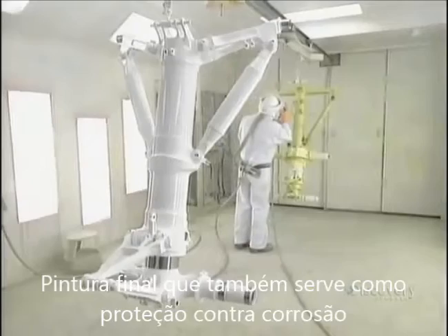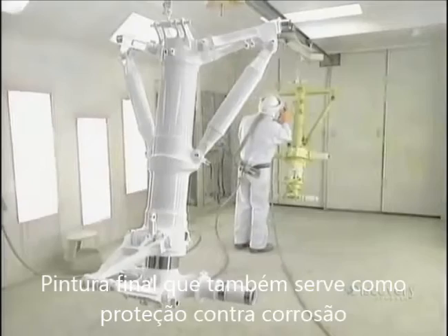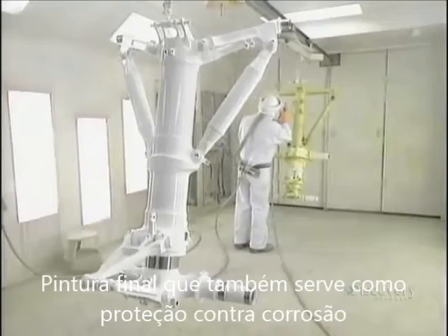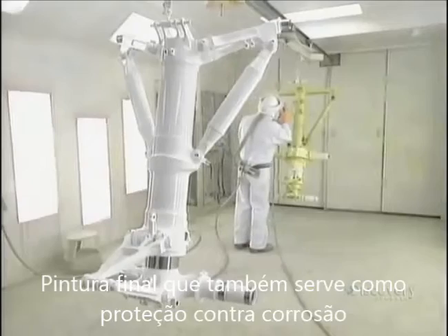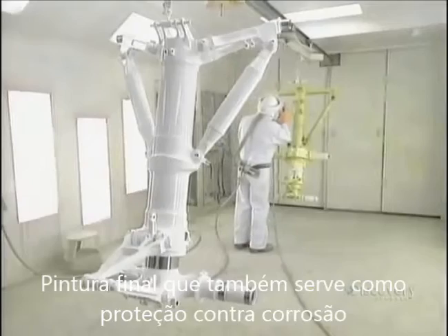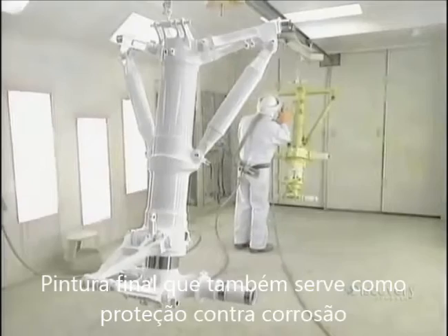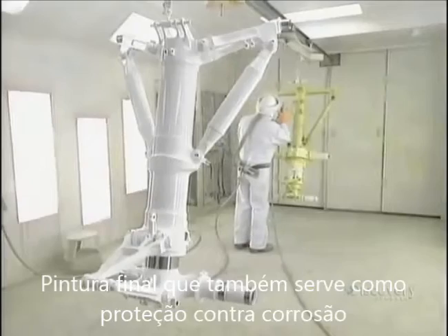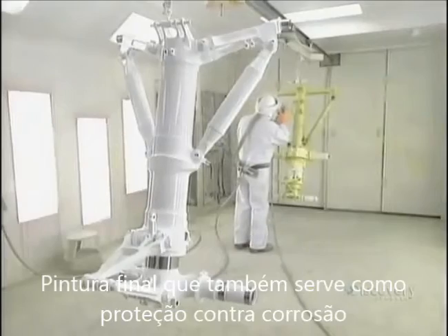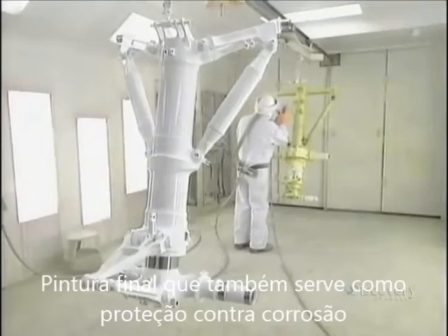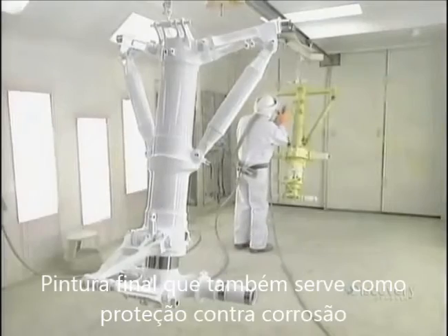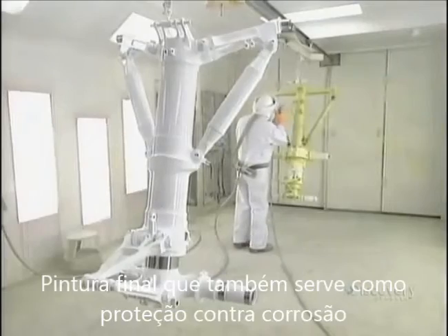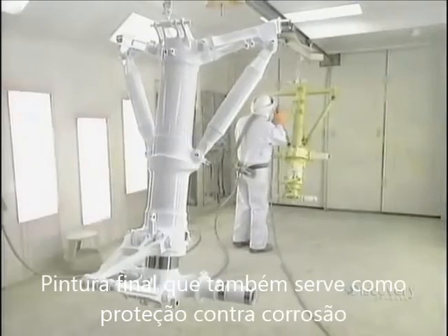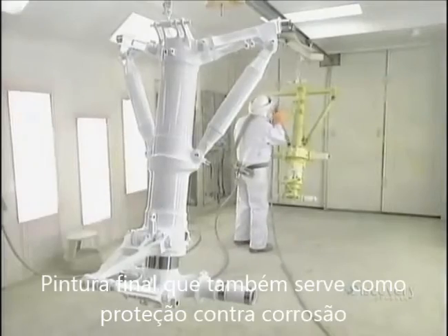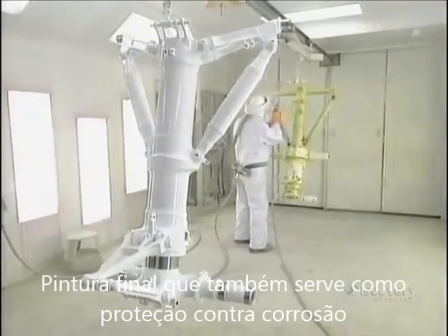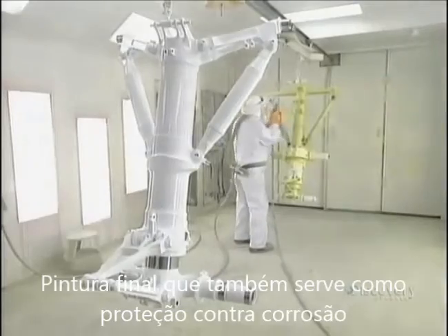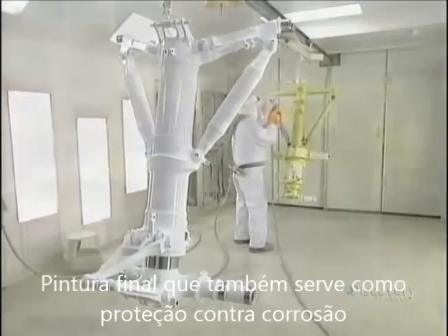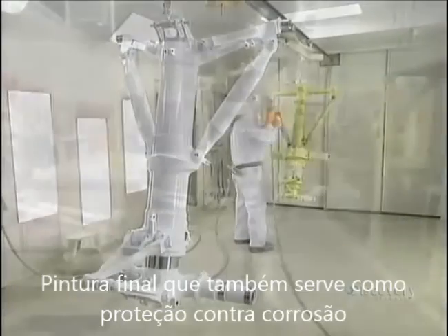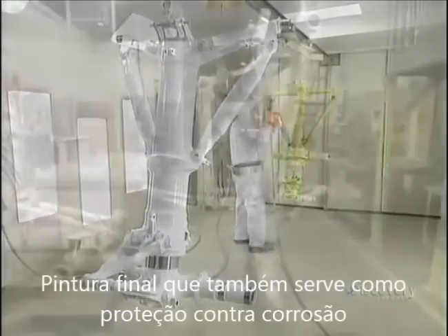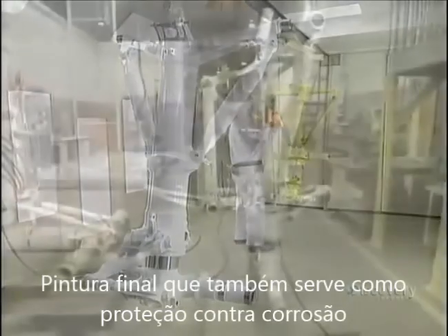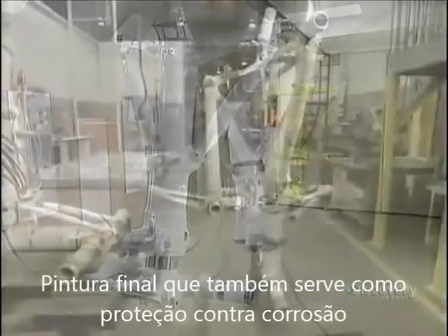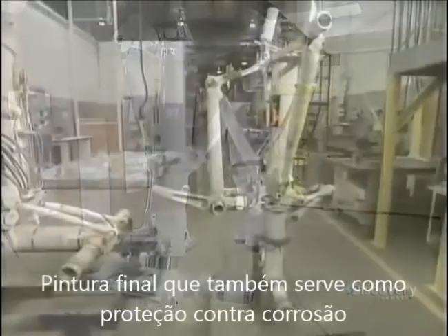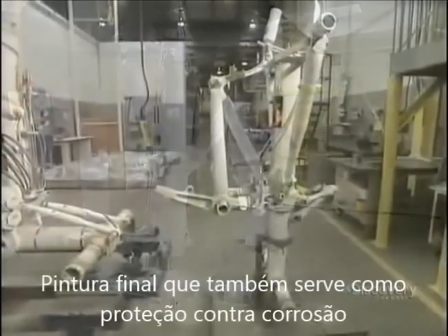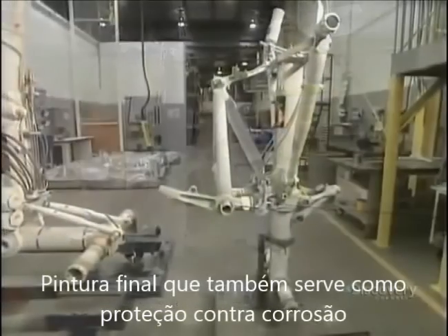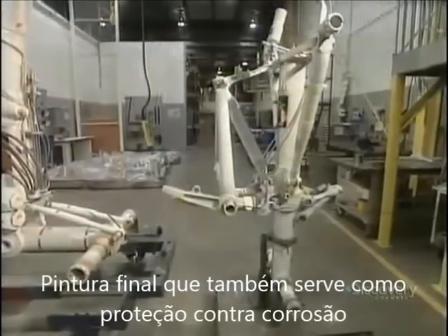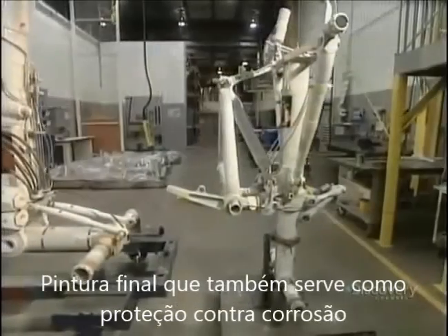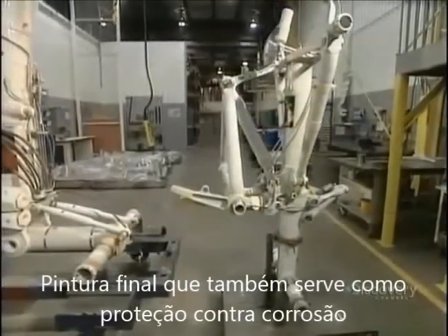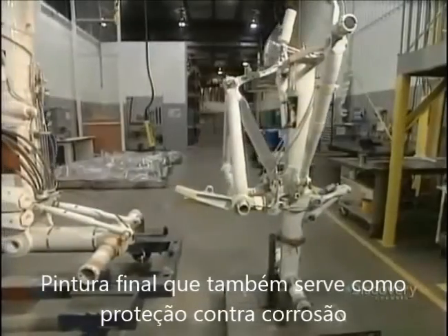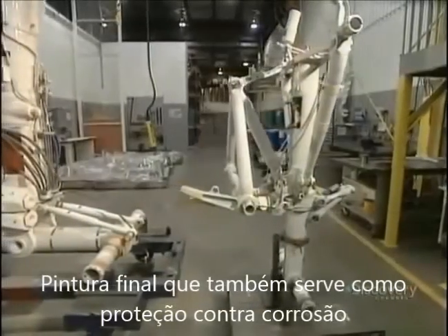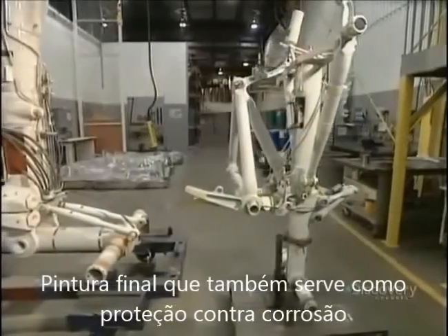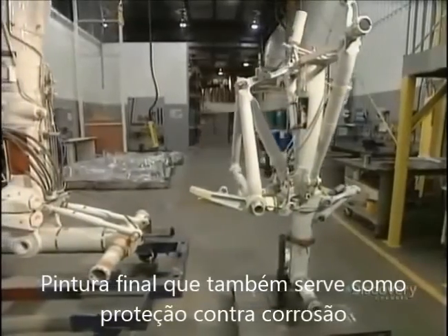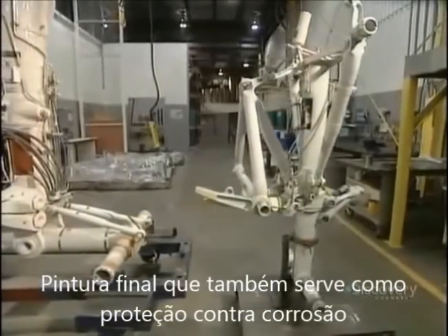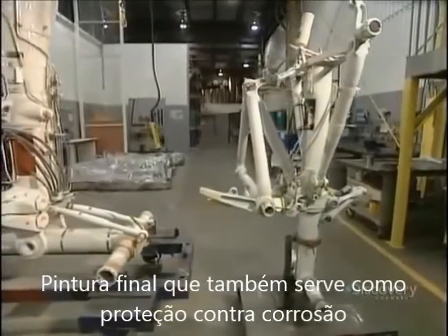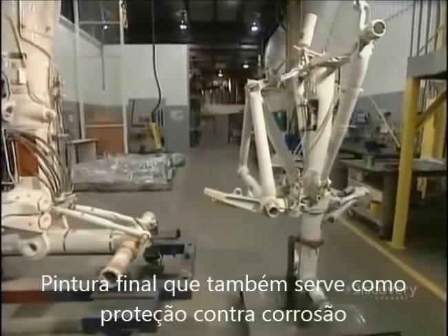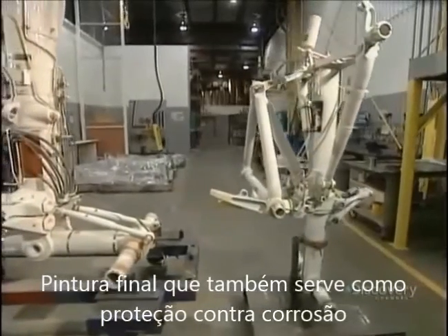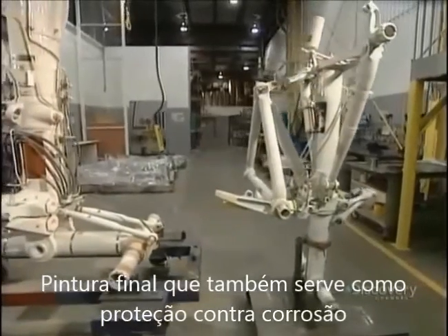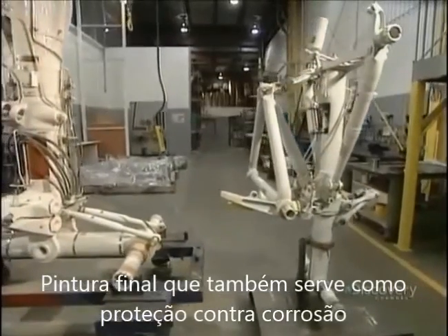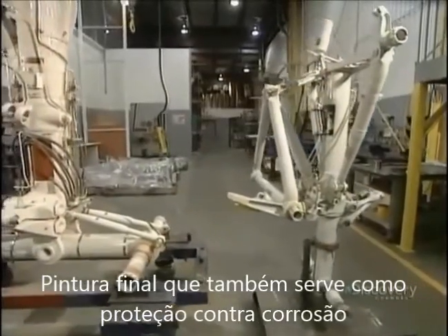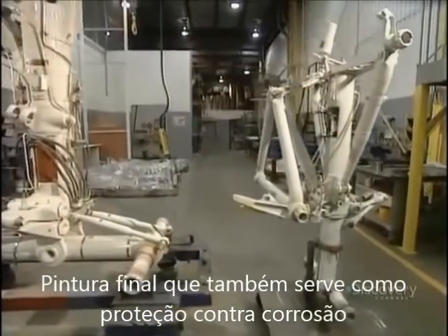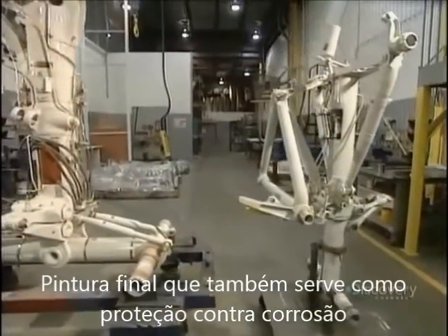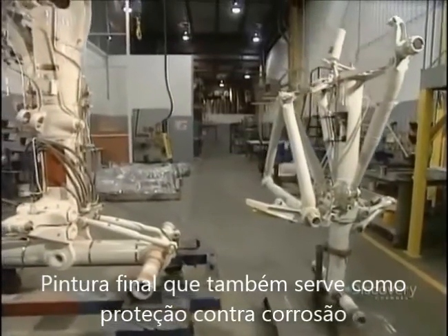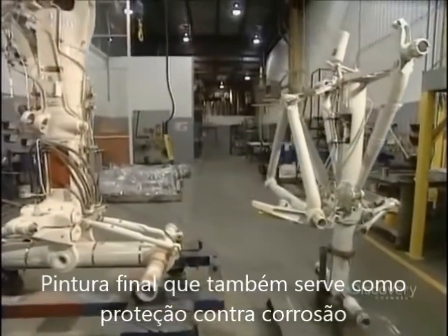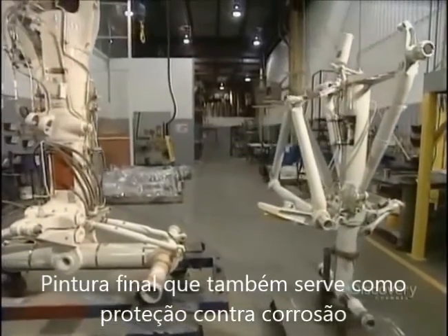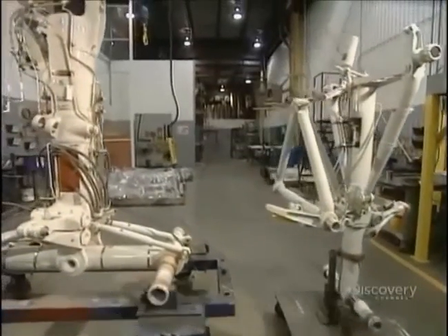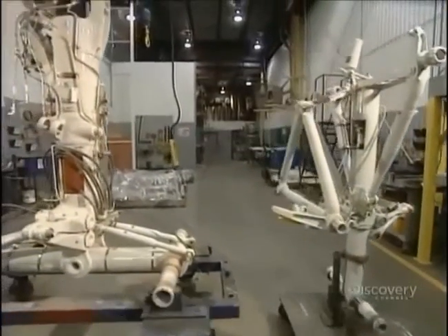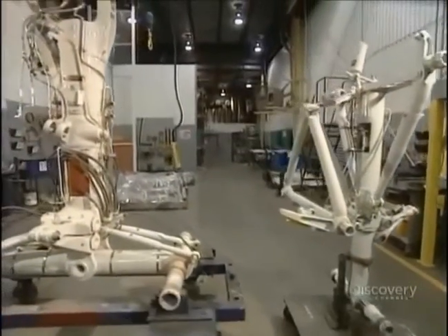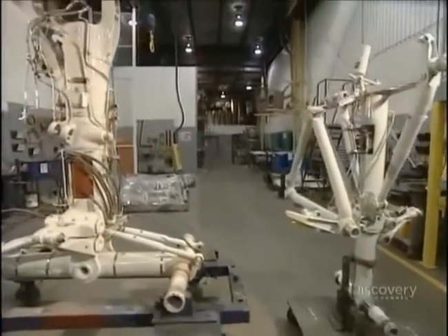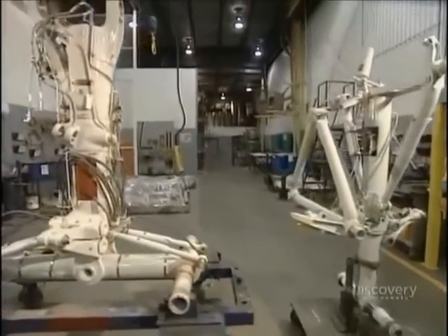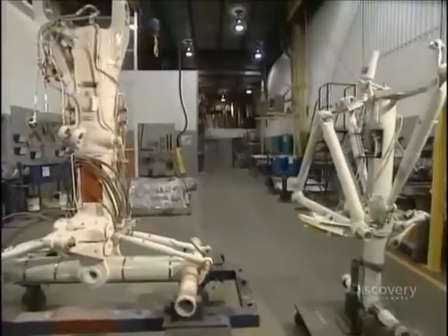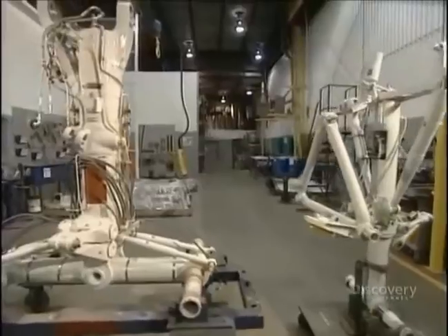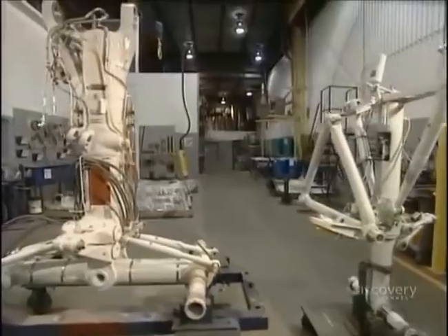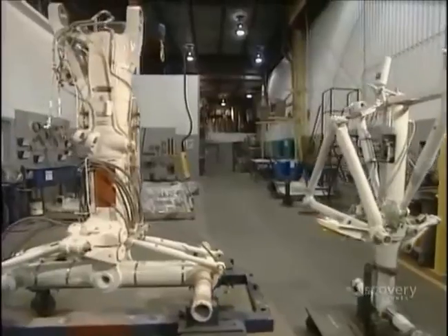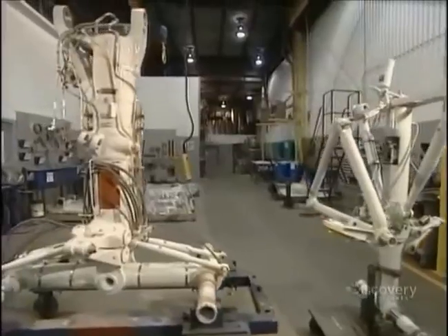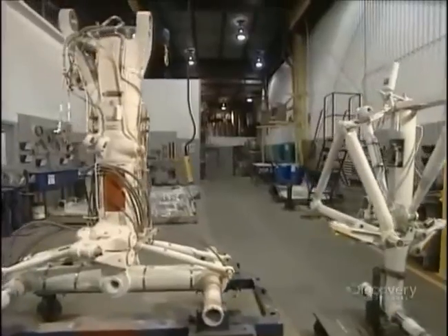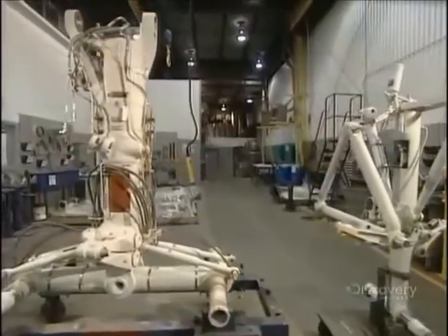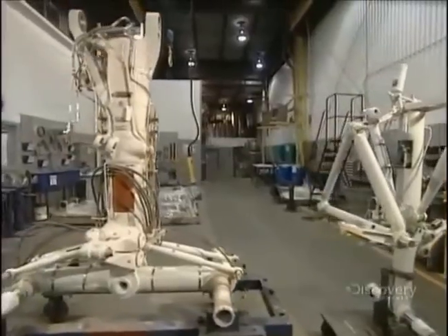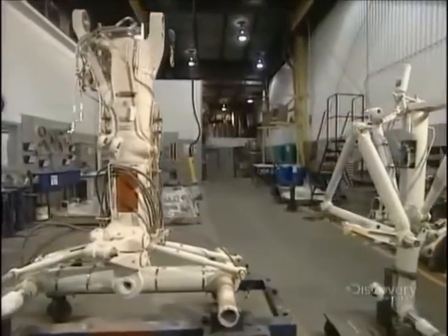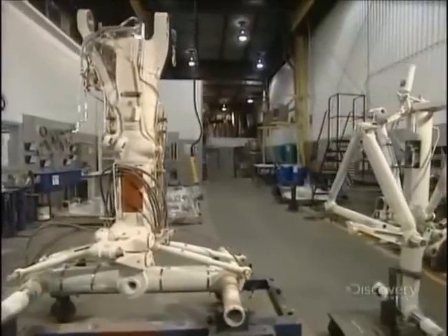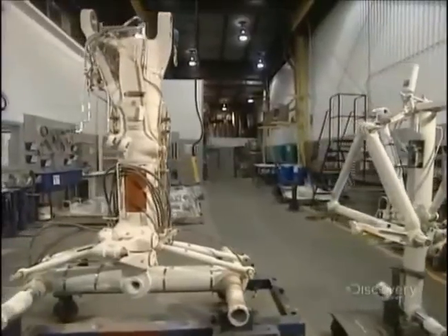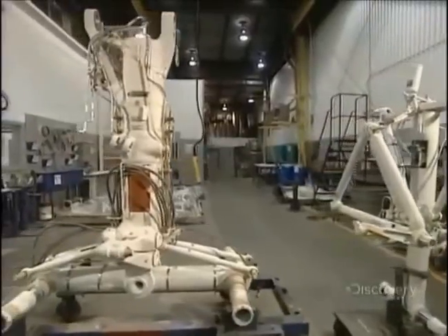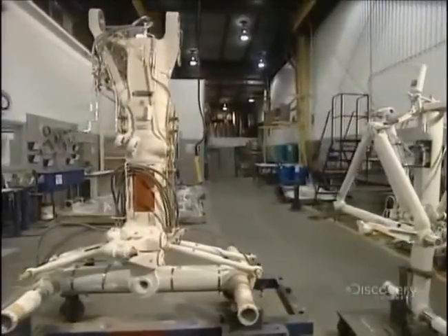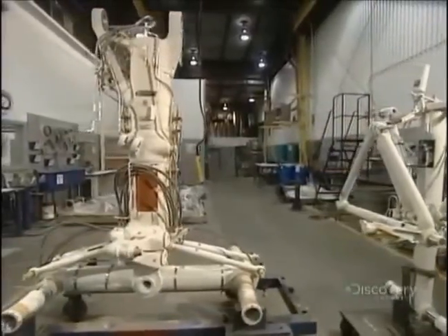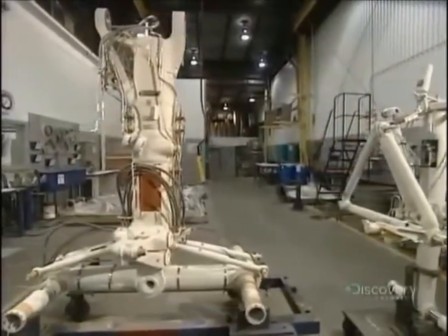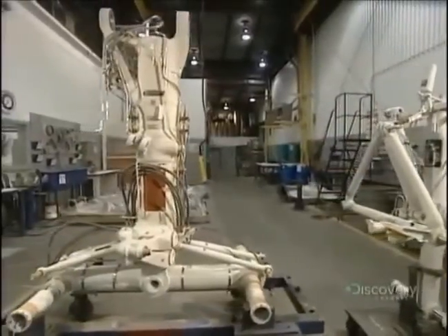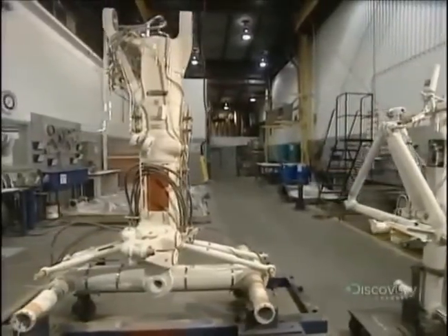Fabrication finishes with paint baked in an oven. Some six to eight months are required to make a new landing gear, and between six to eight weeks to recondition a used one.